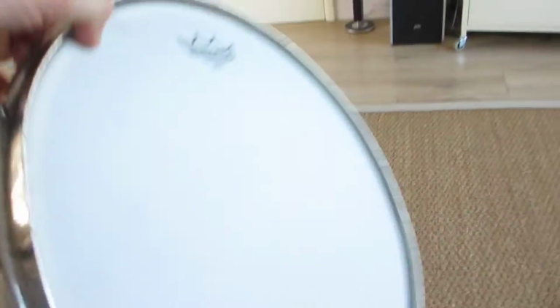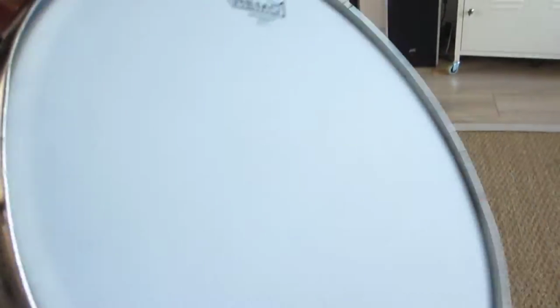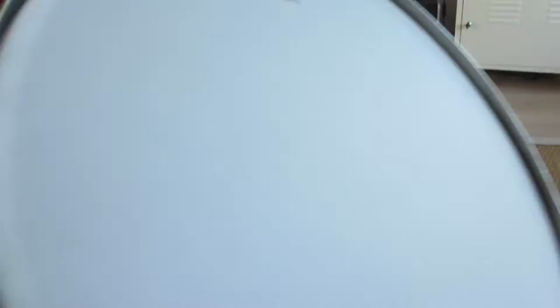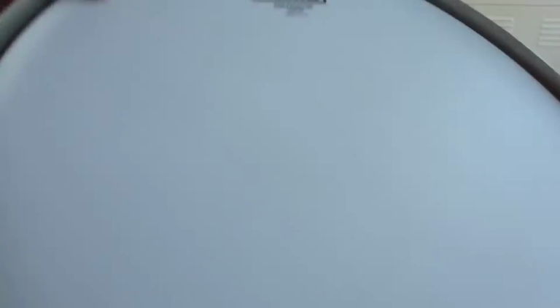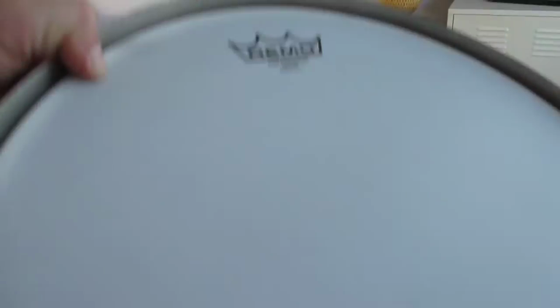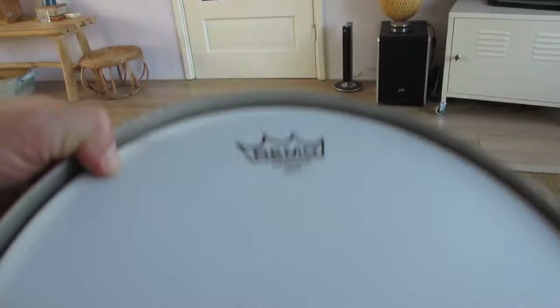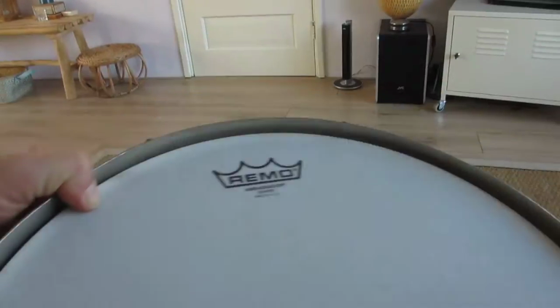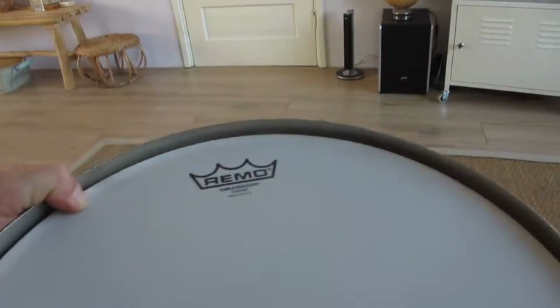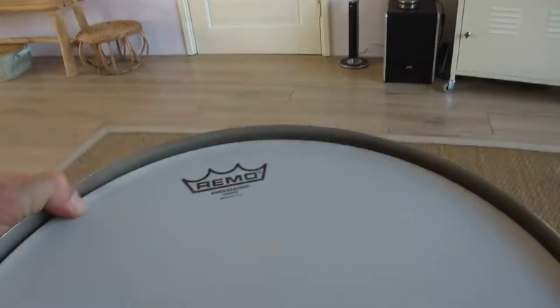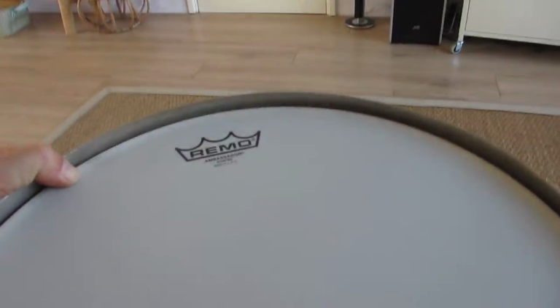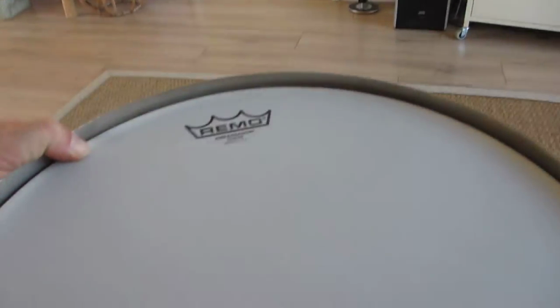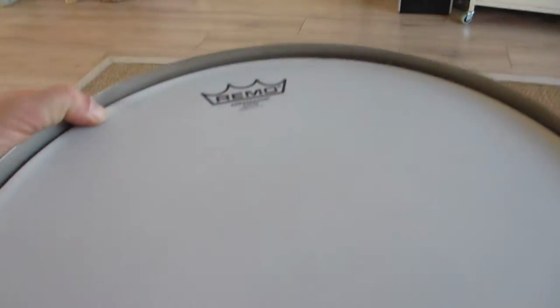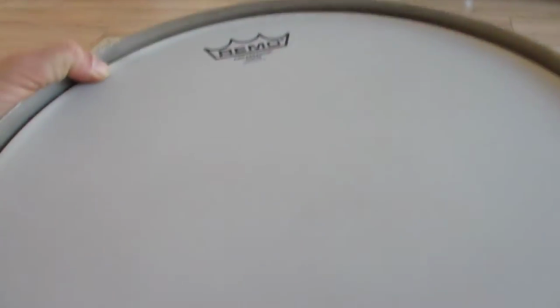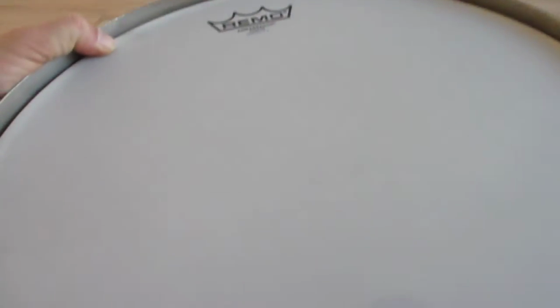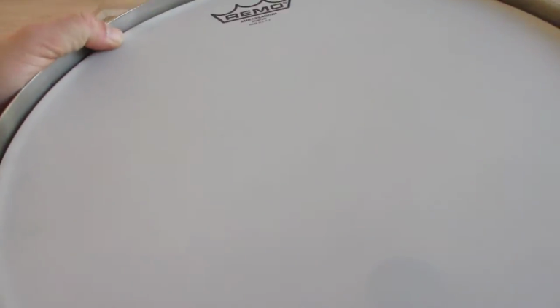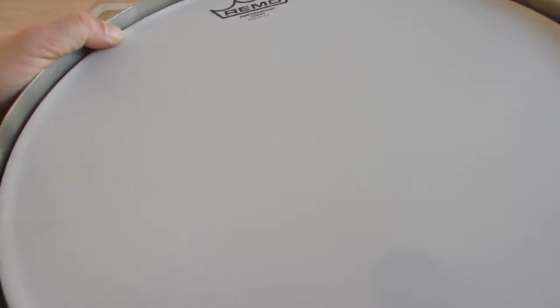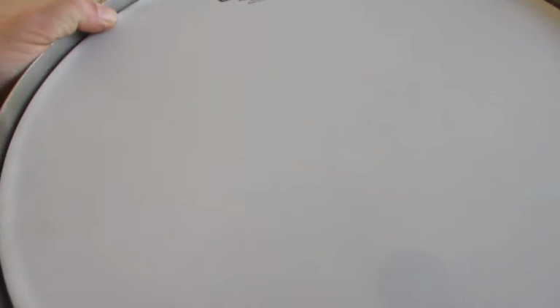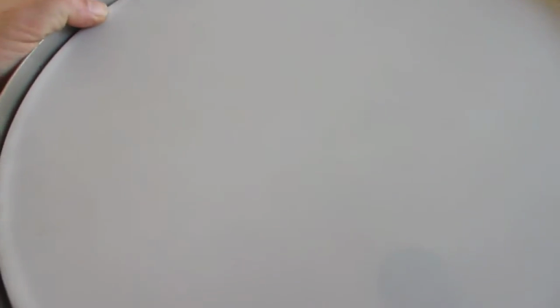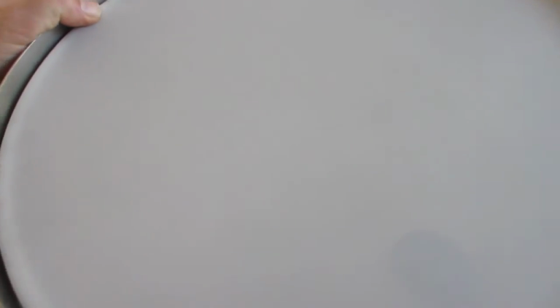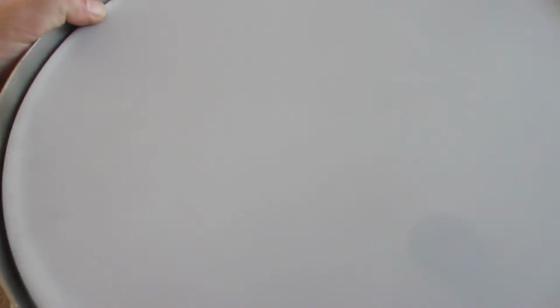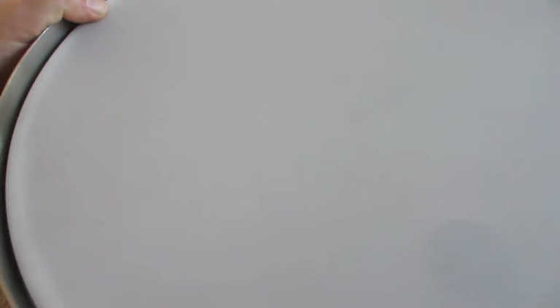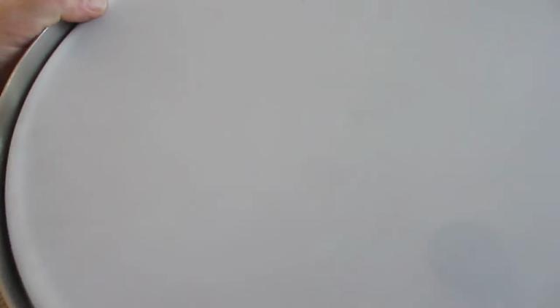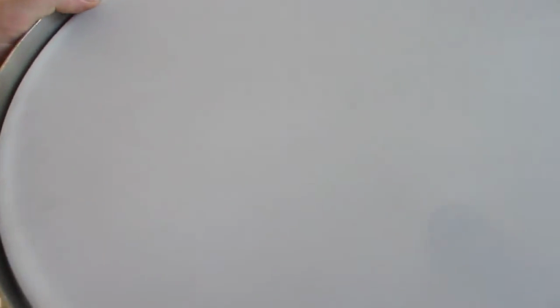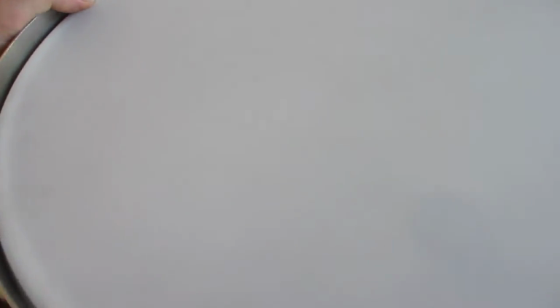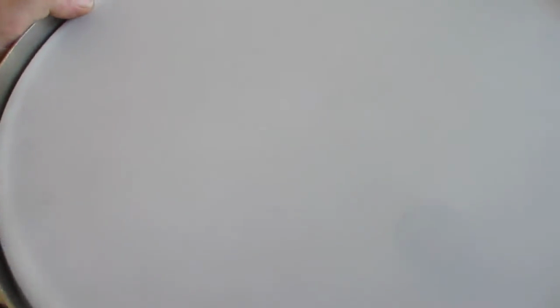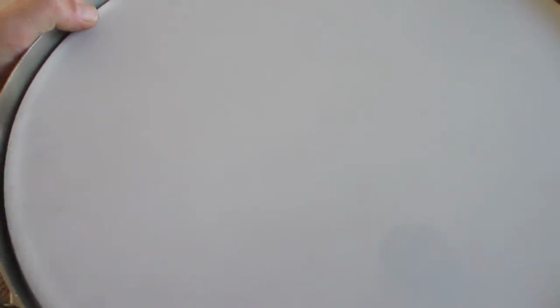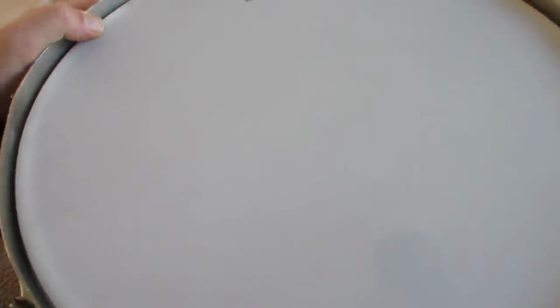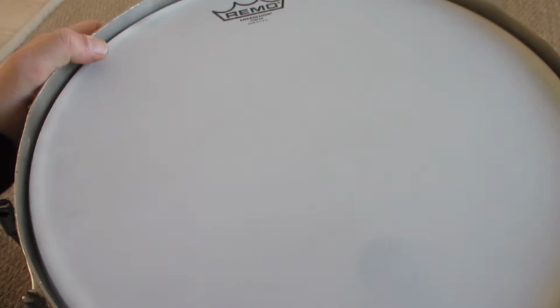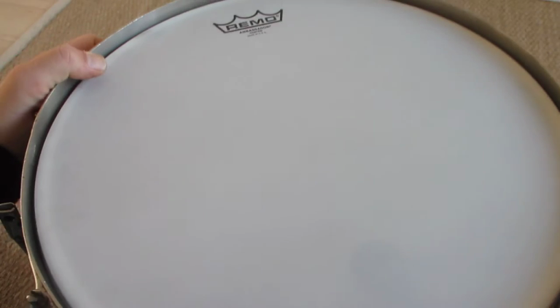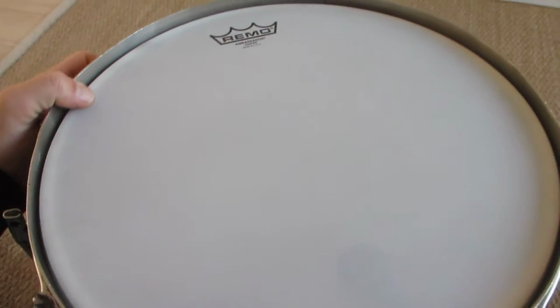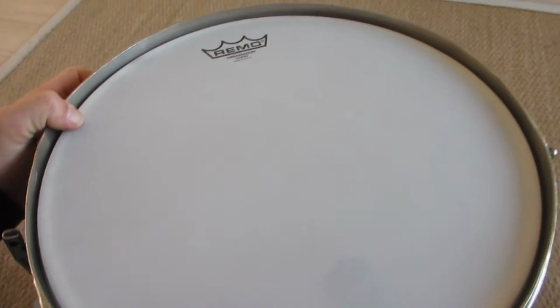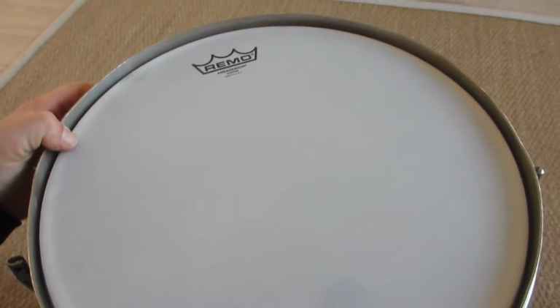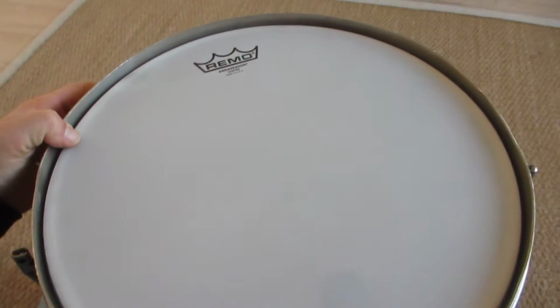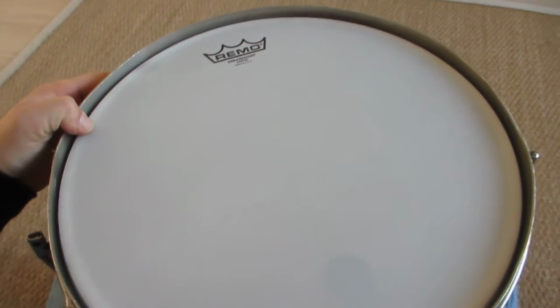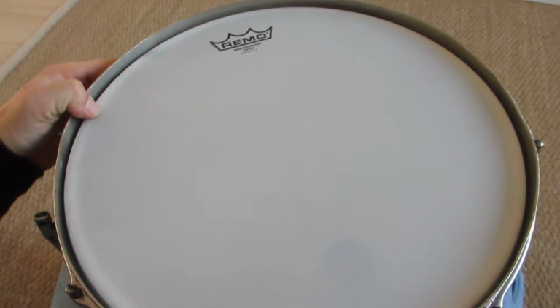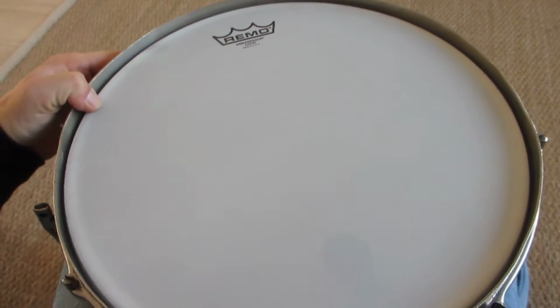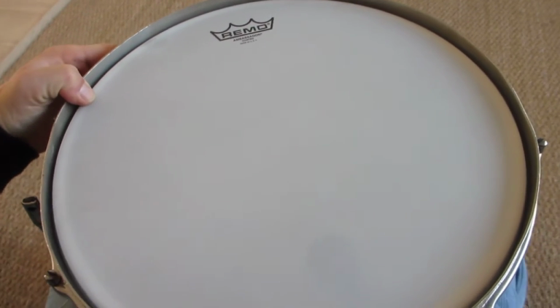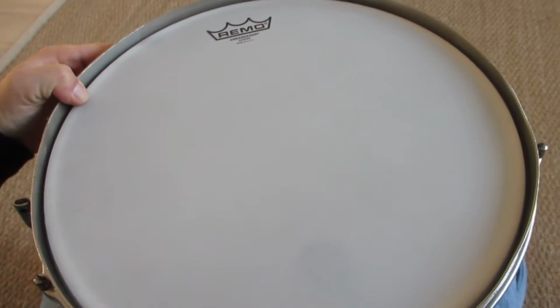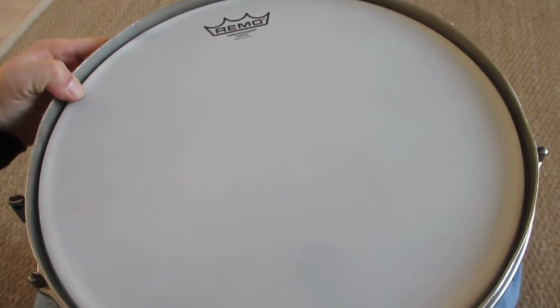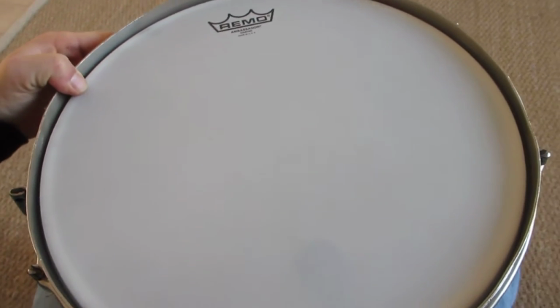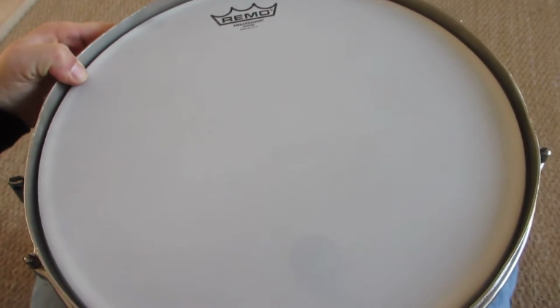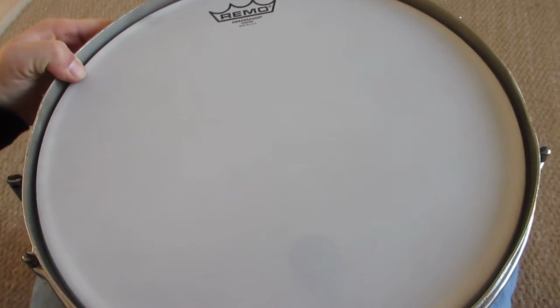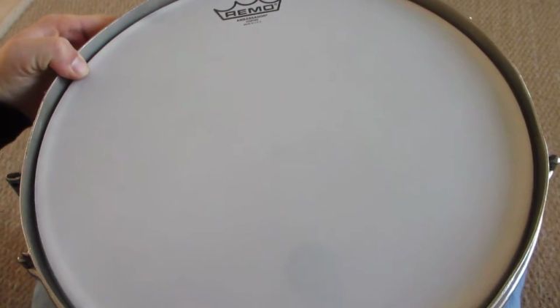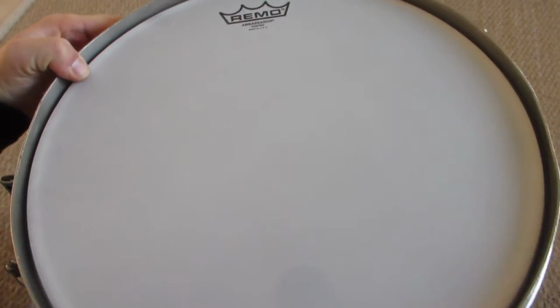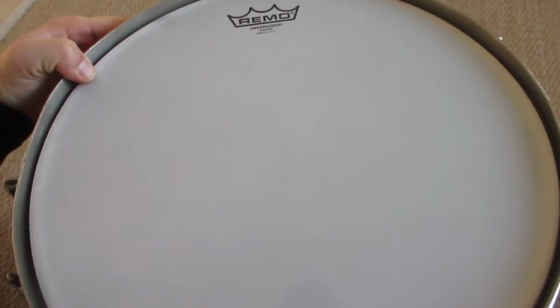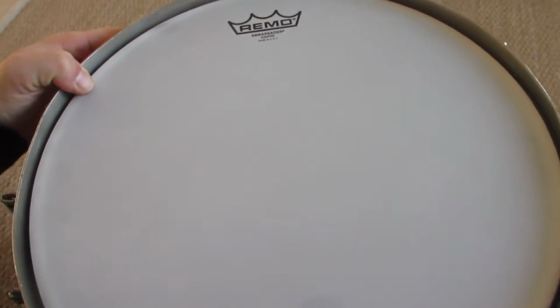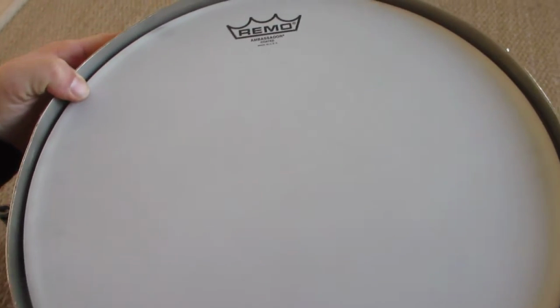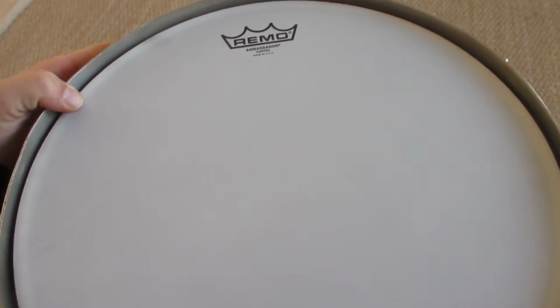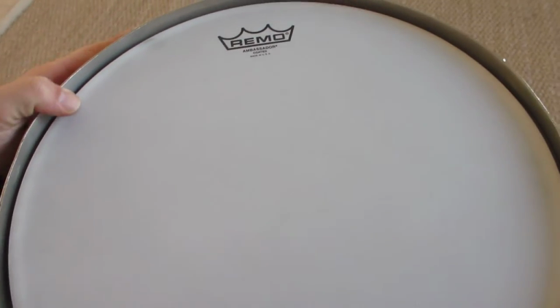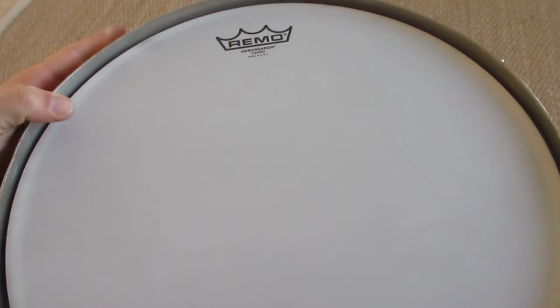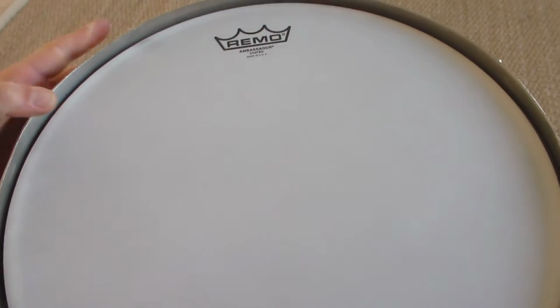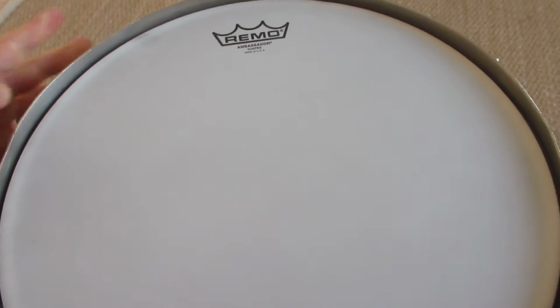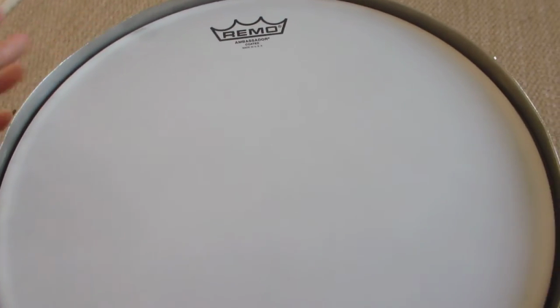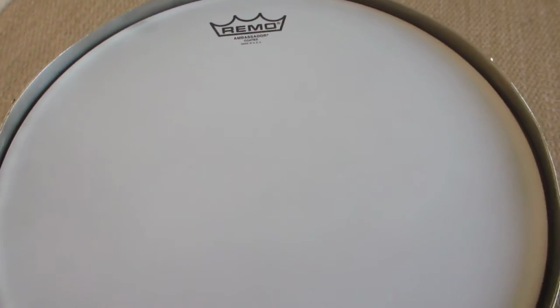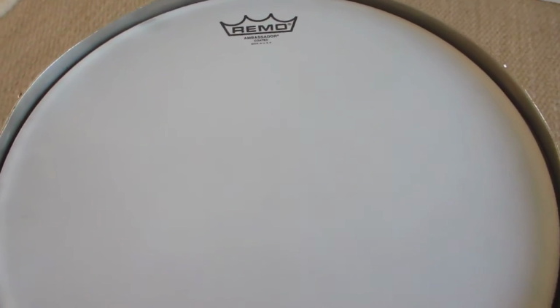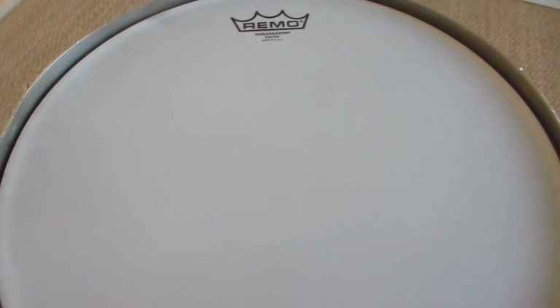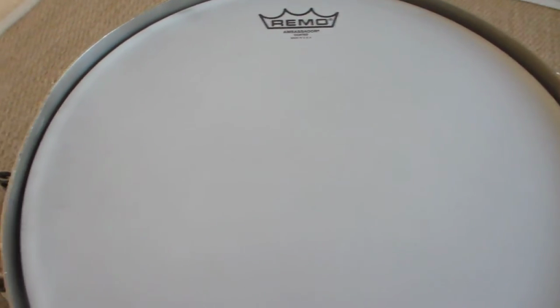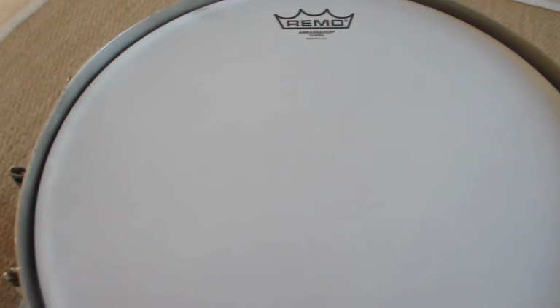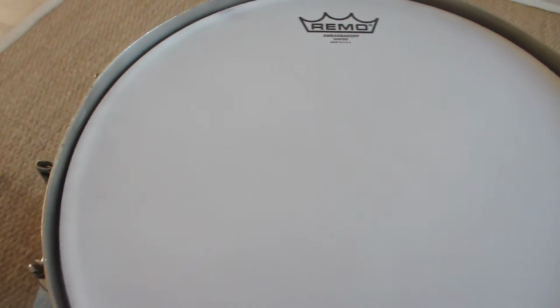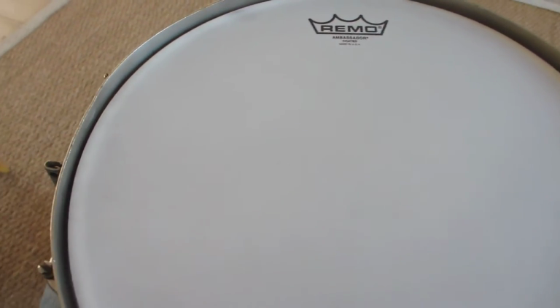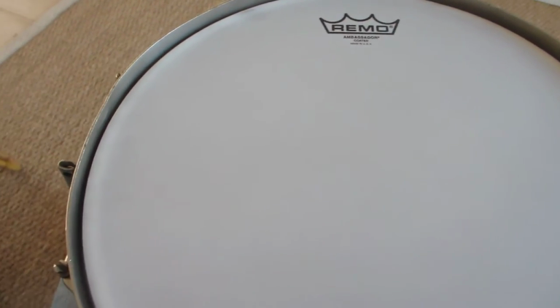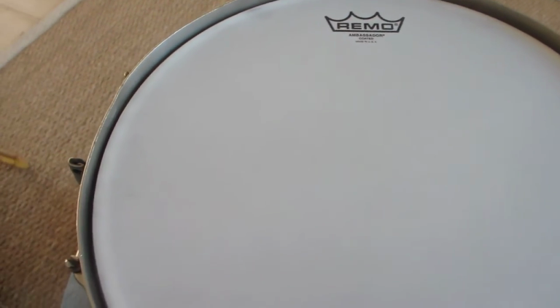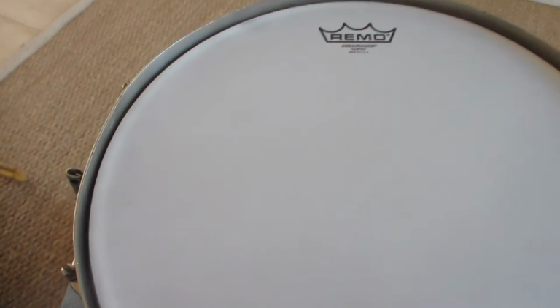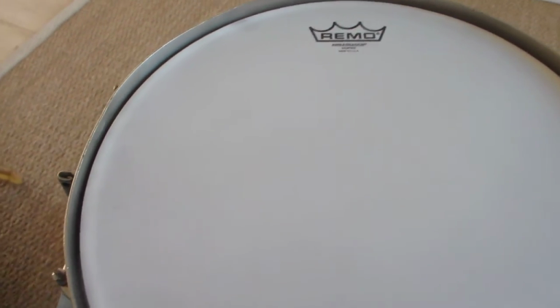It's heavy — listen to how it sounds. It's incredible.